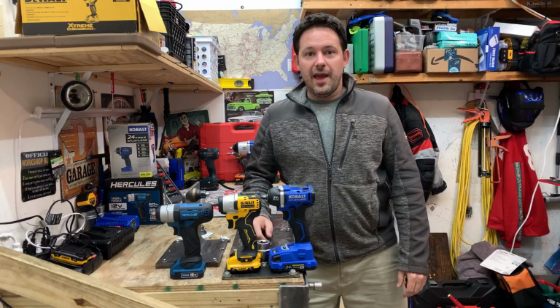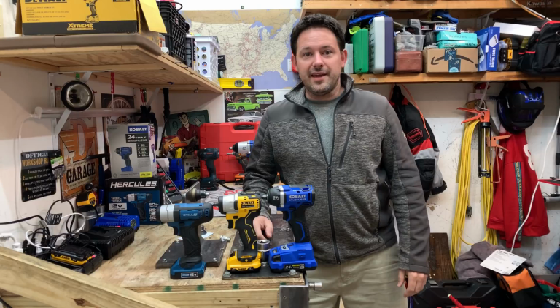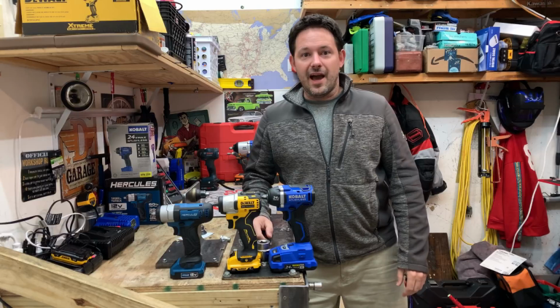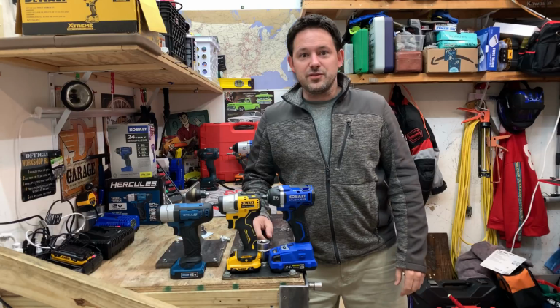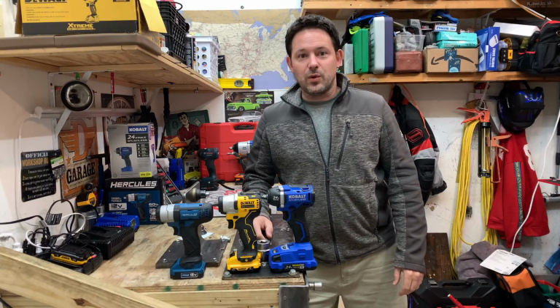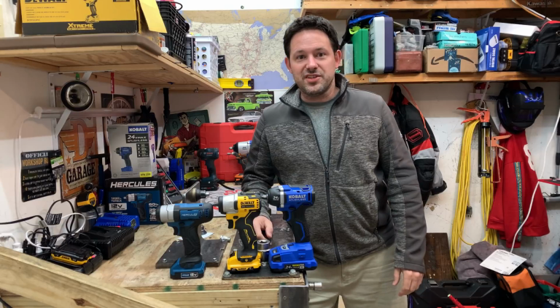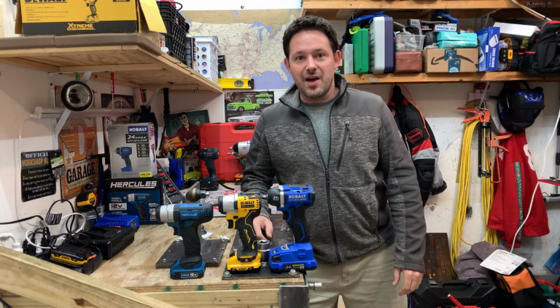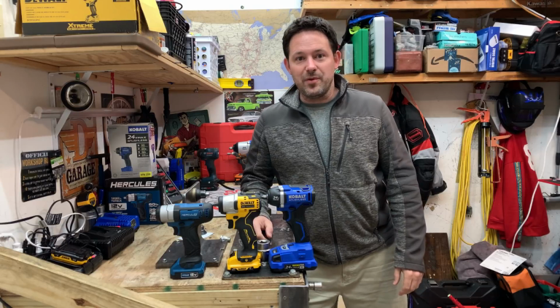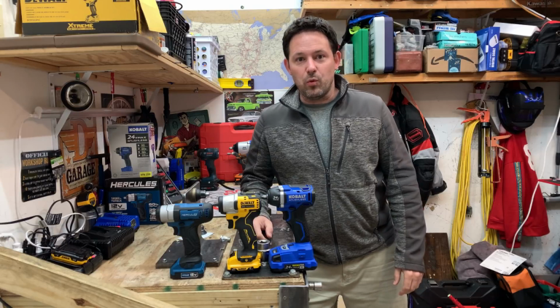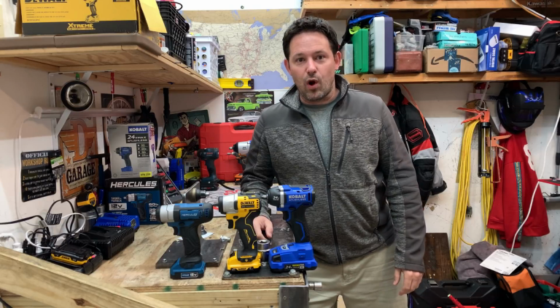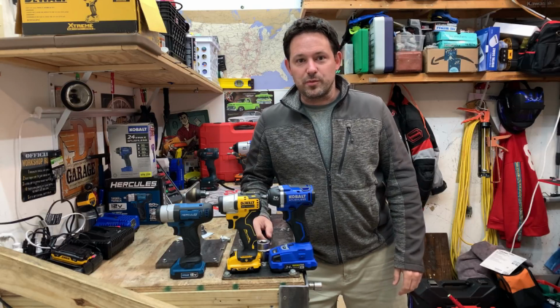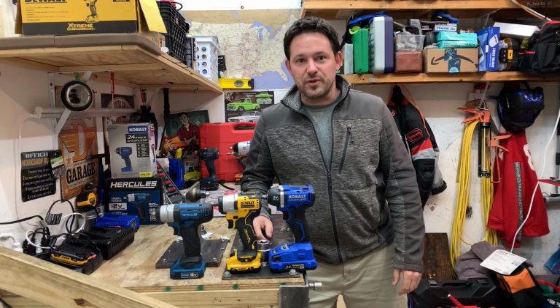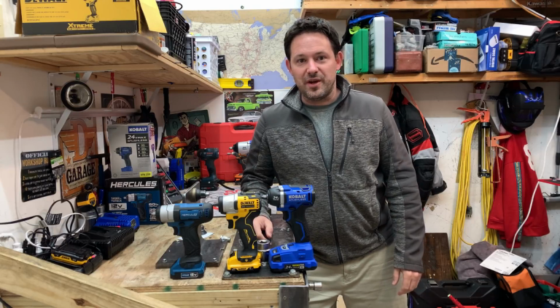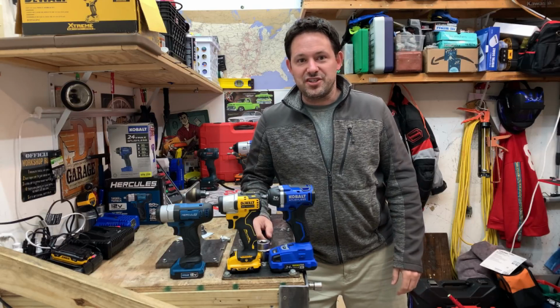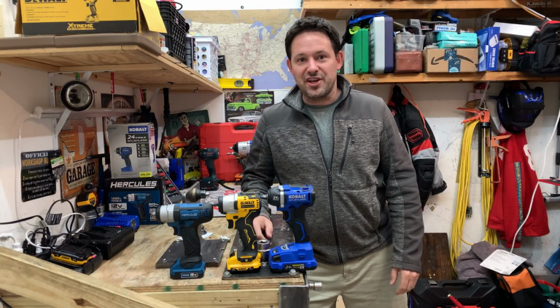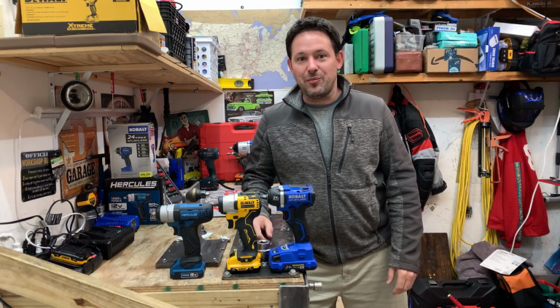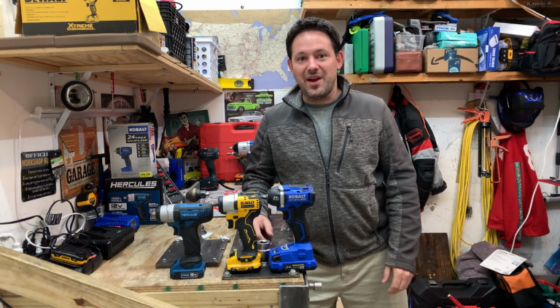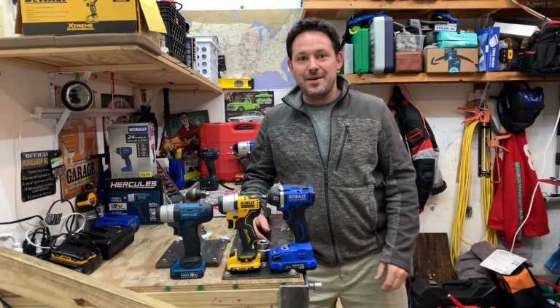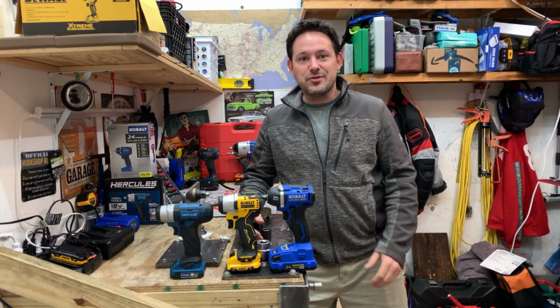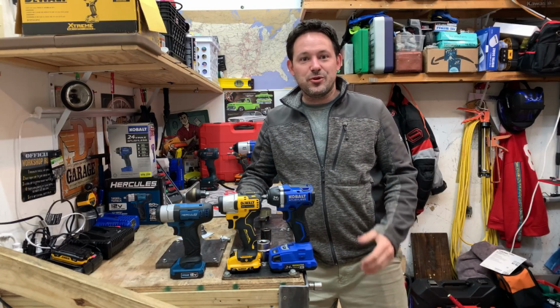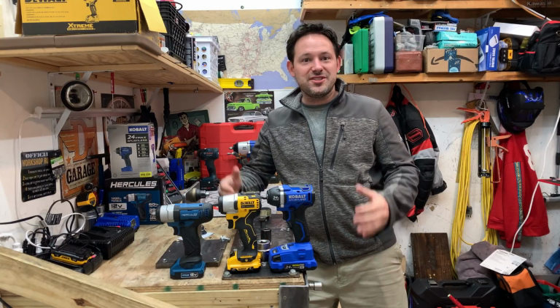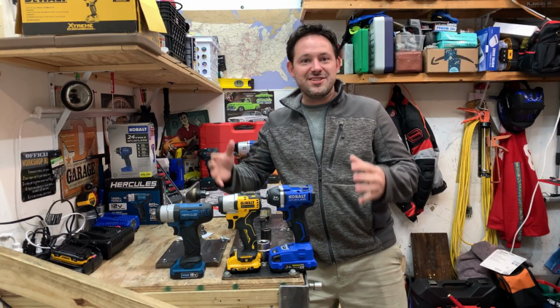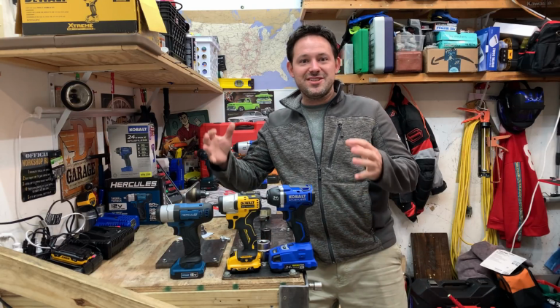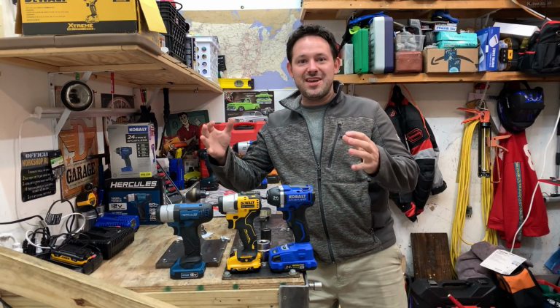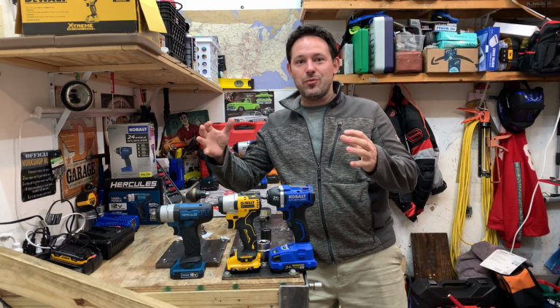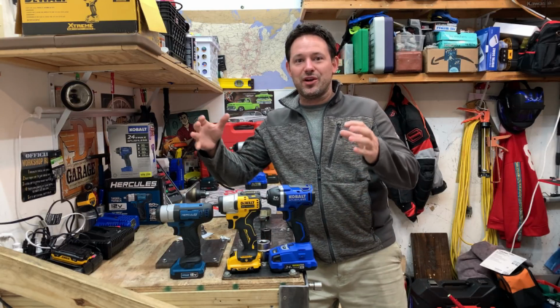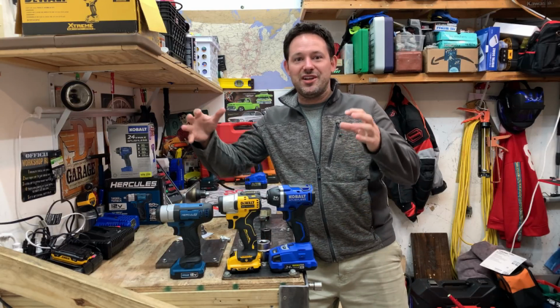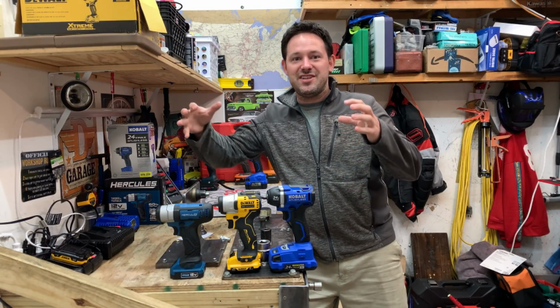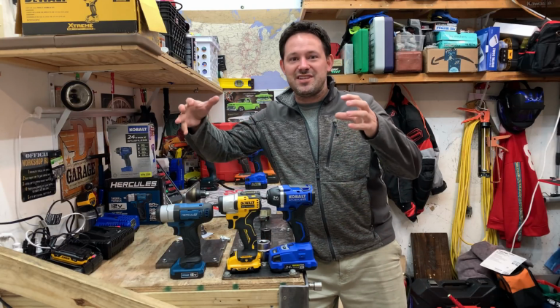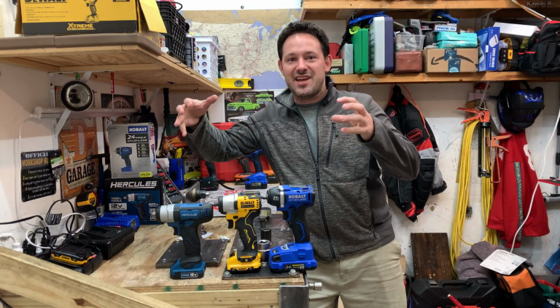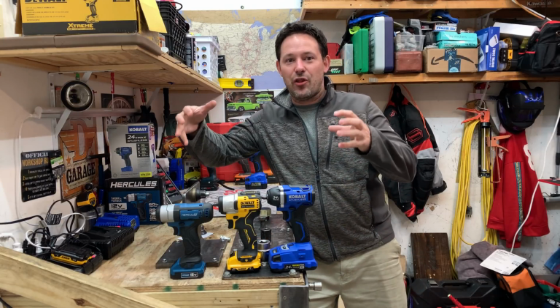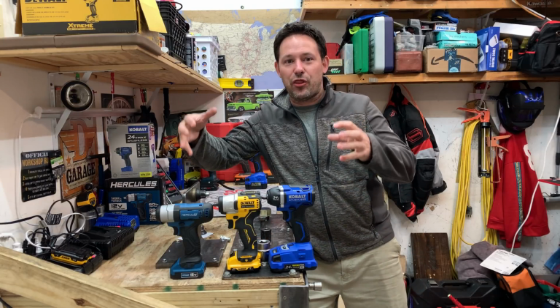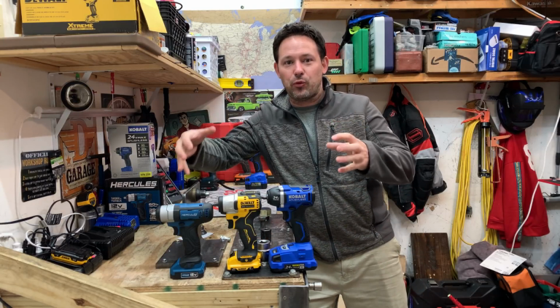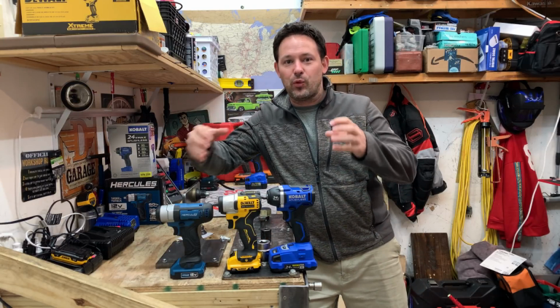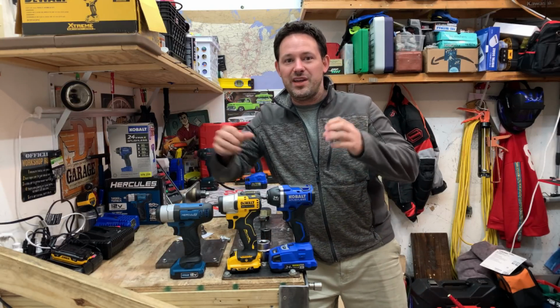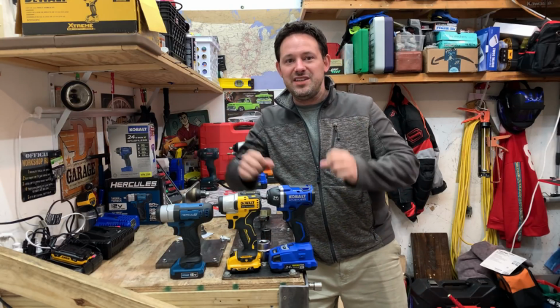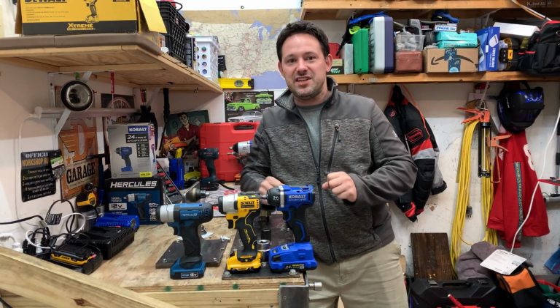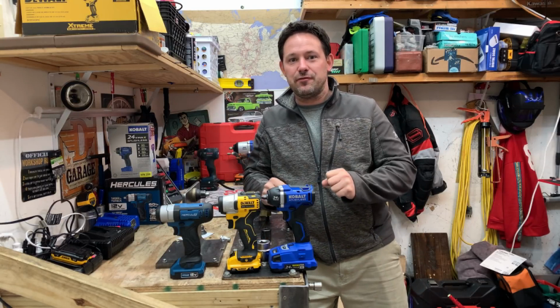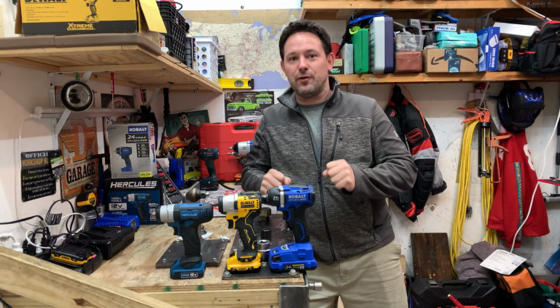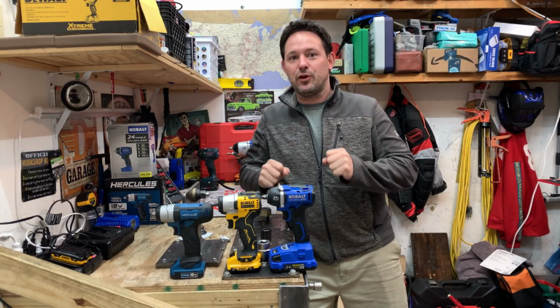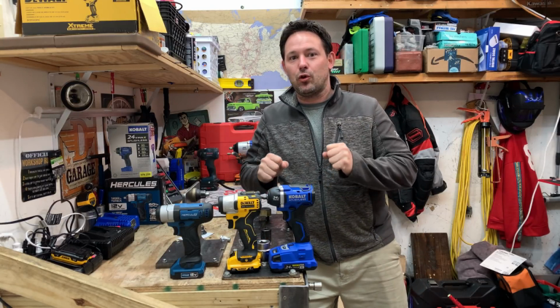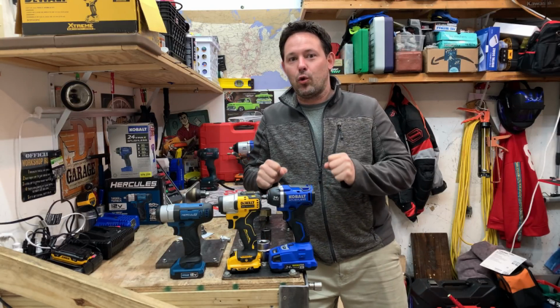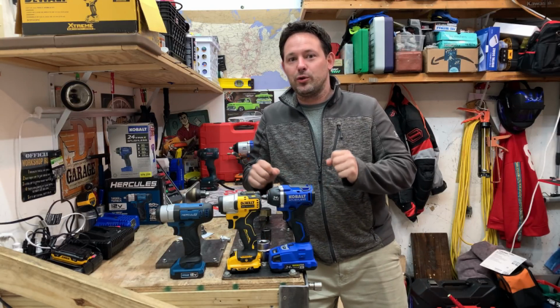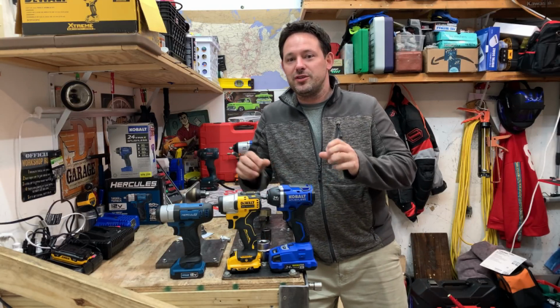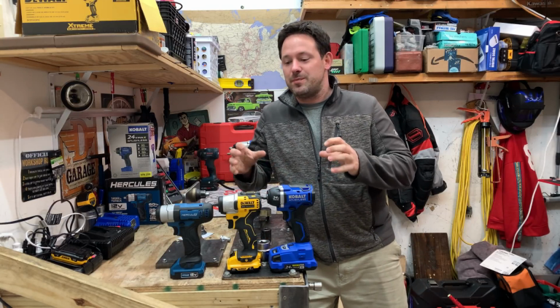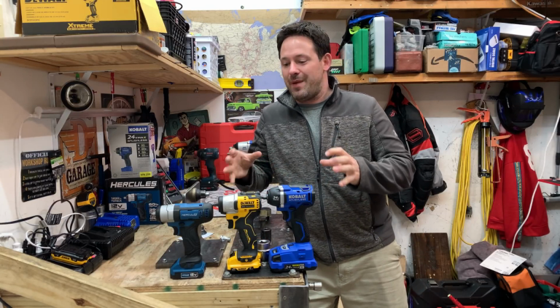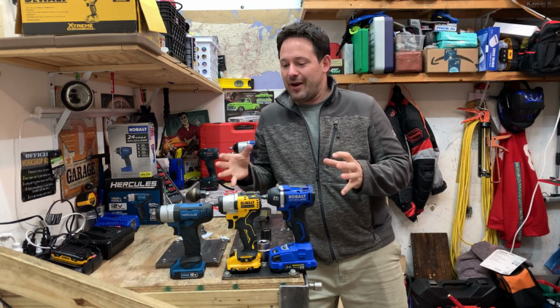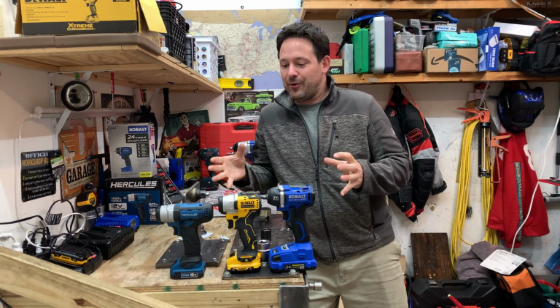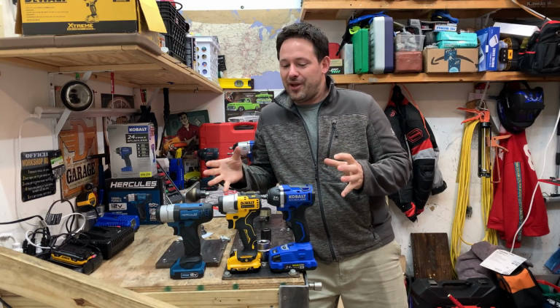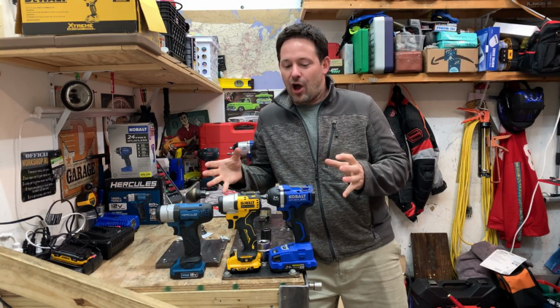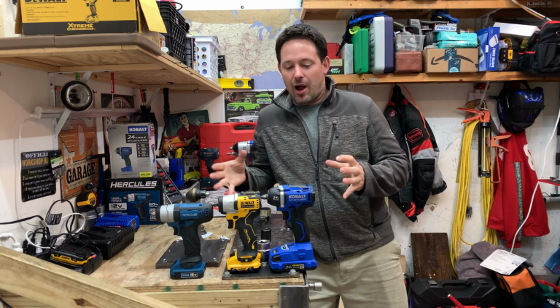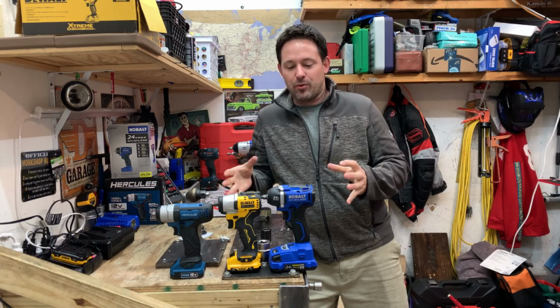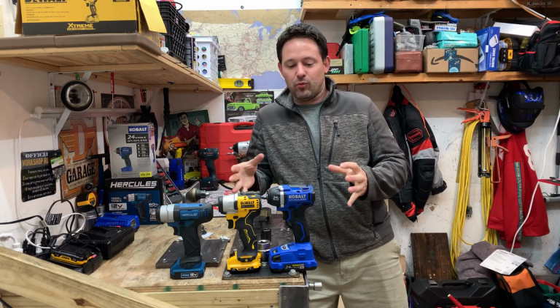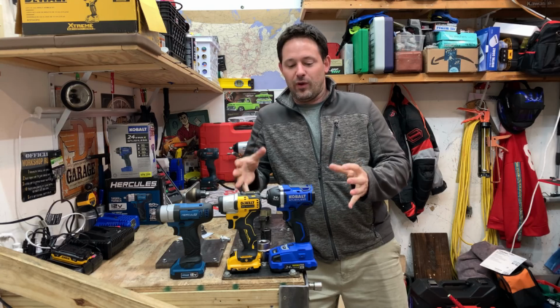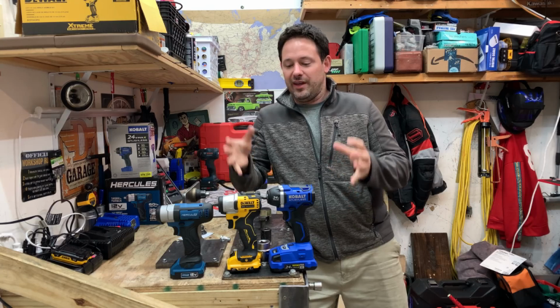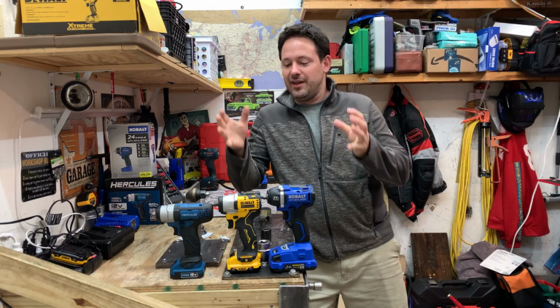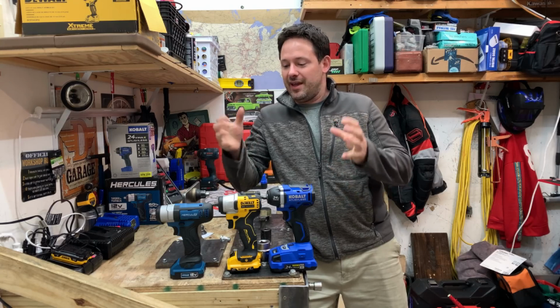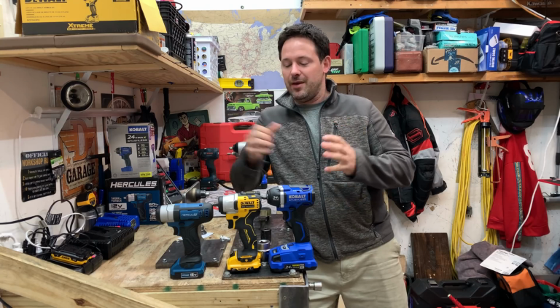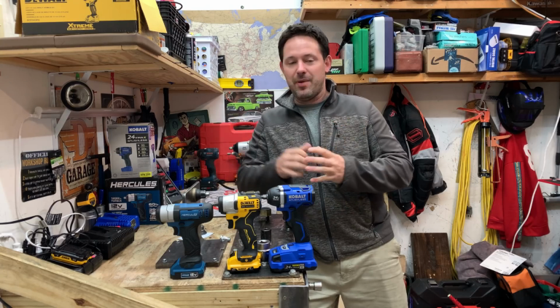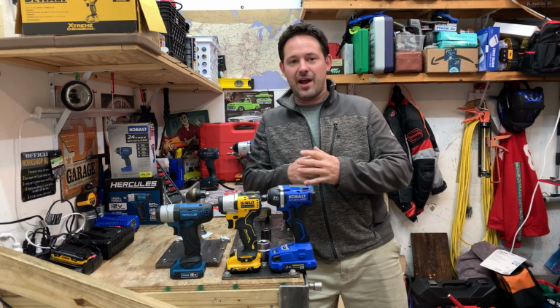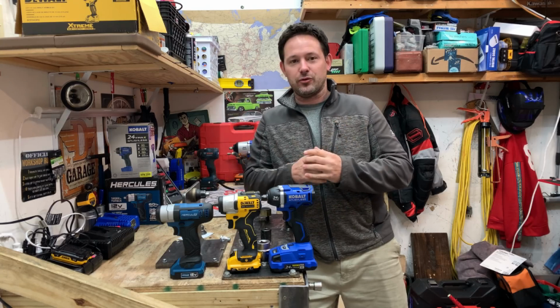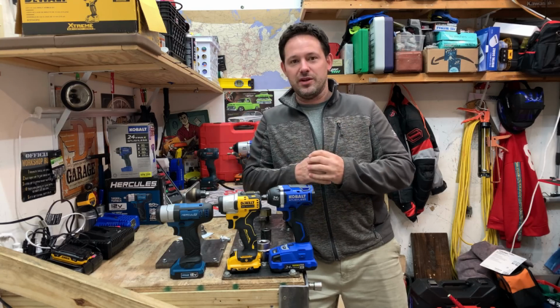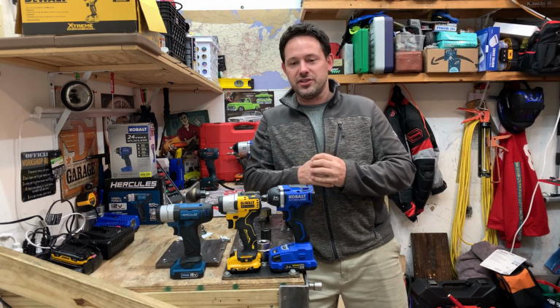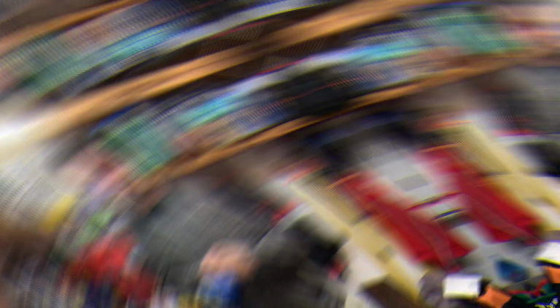Hey guys, what's up and welcome to my channel. My name is Chris and today we're going to test out three different cordless battery operated impact wrenches.